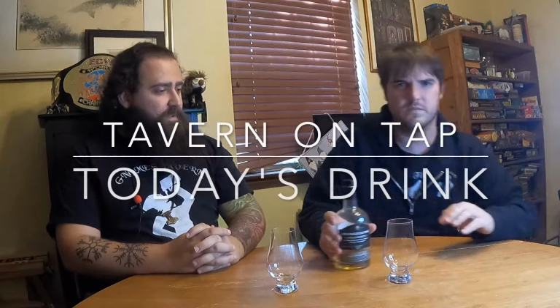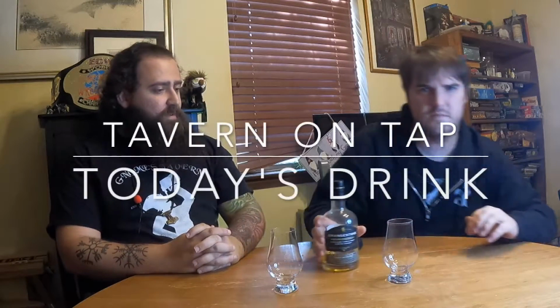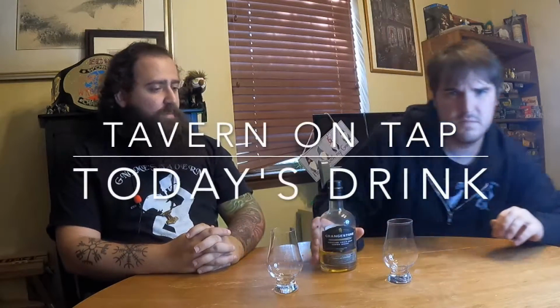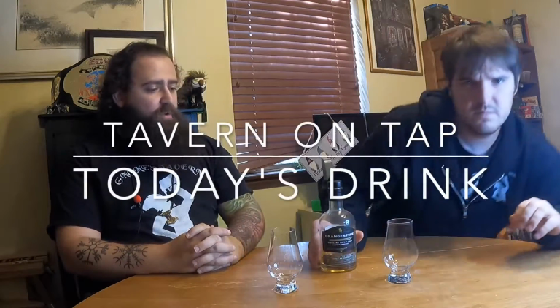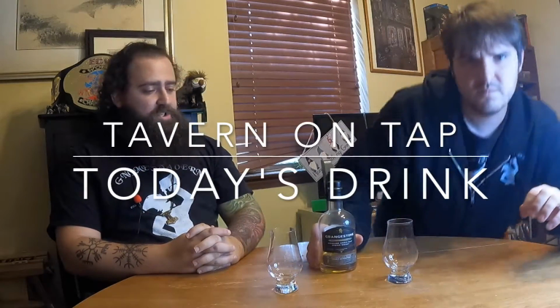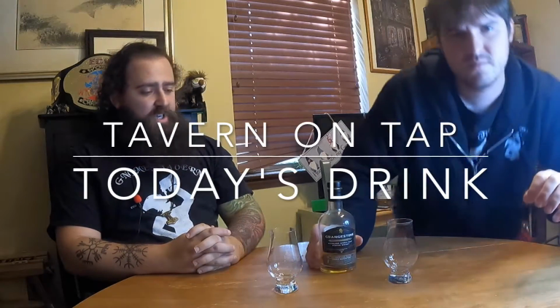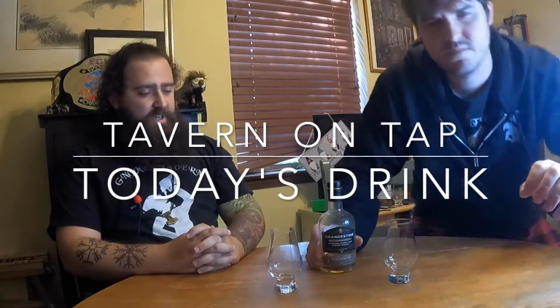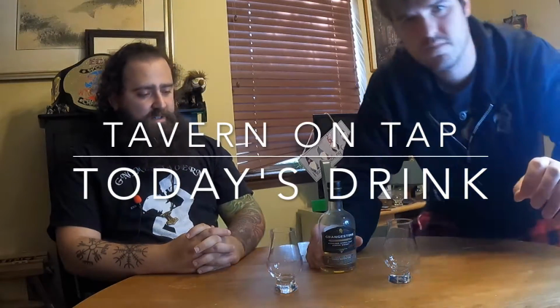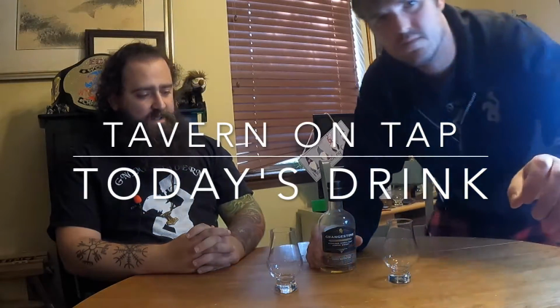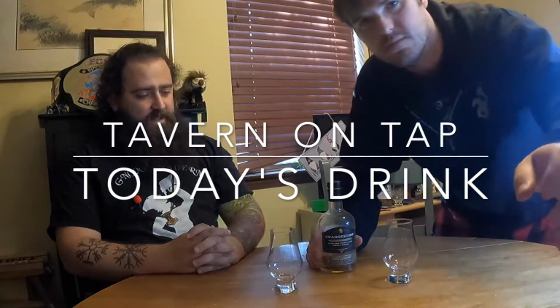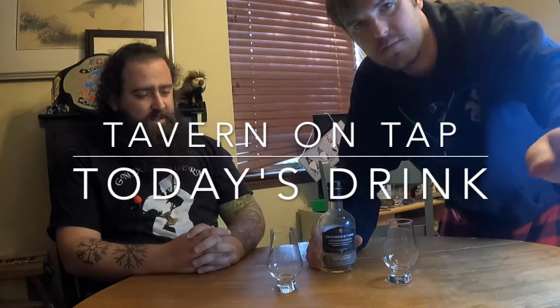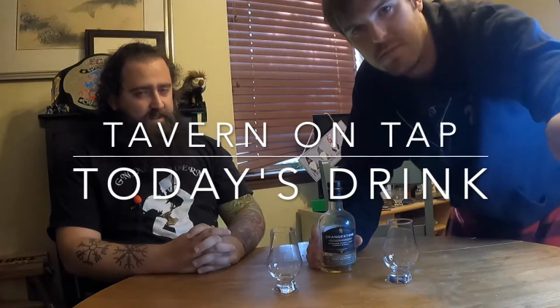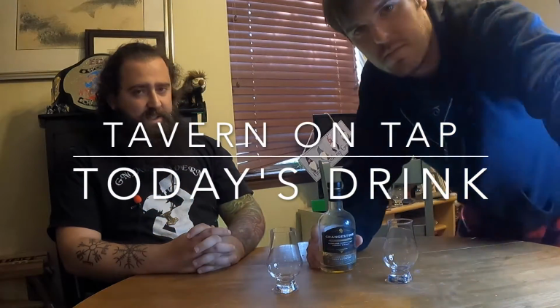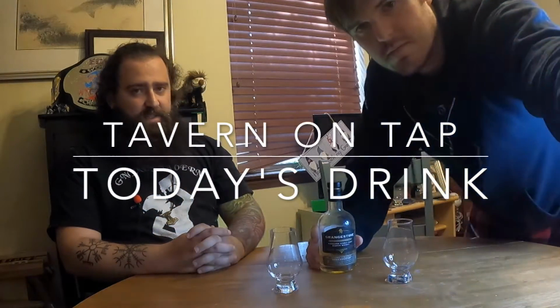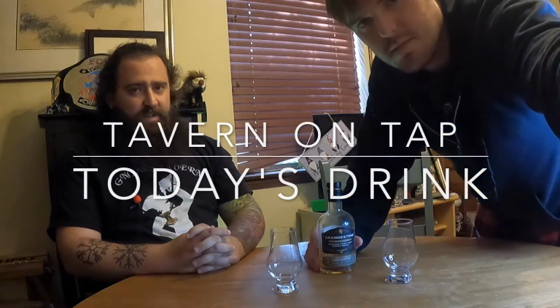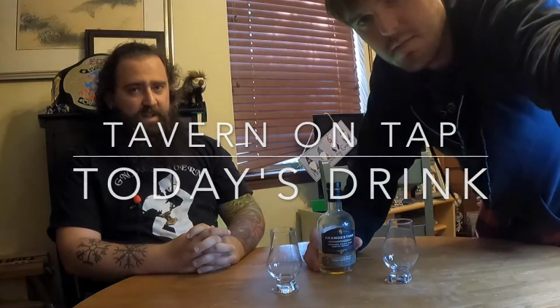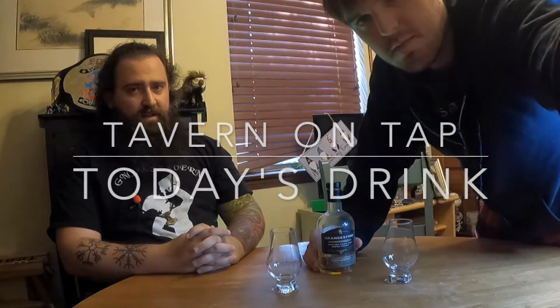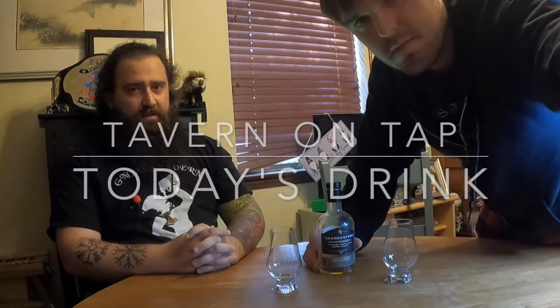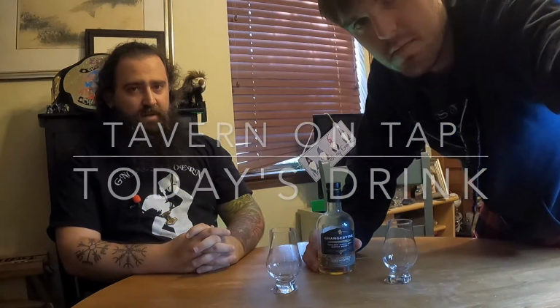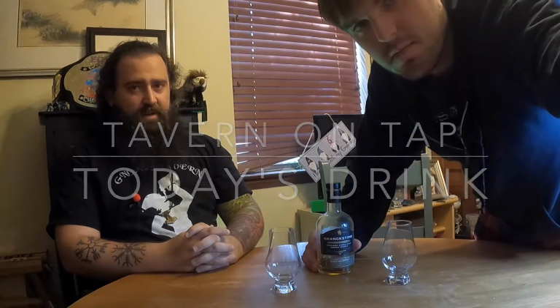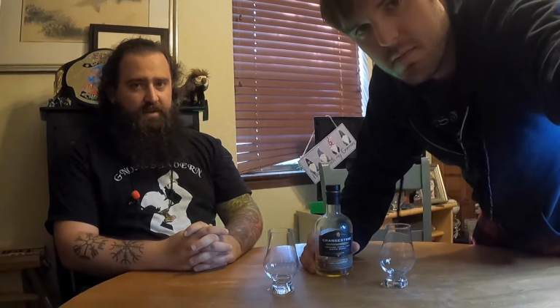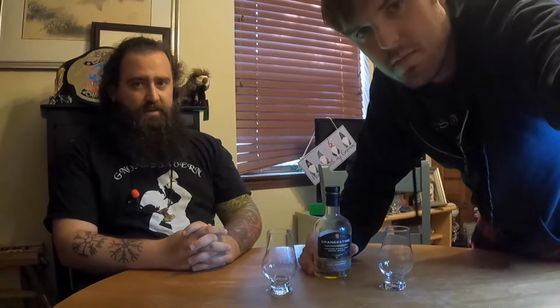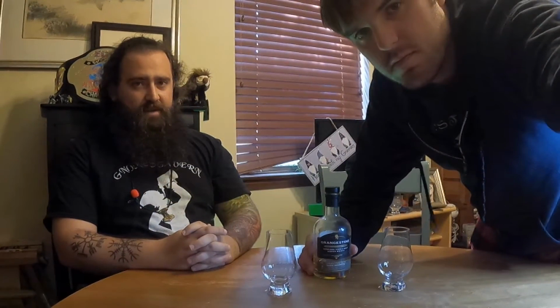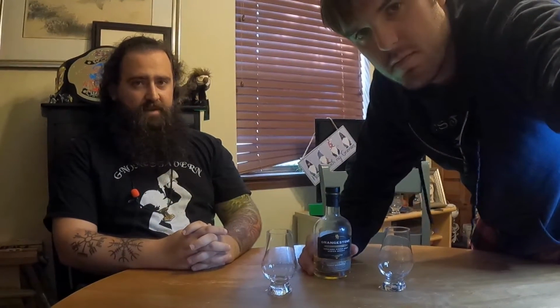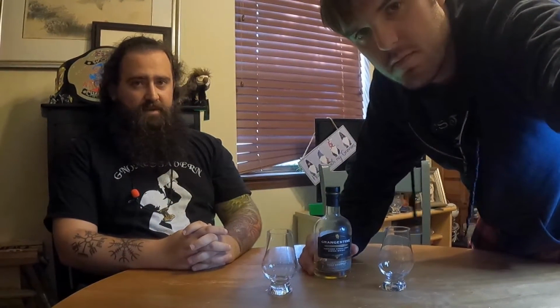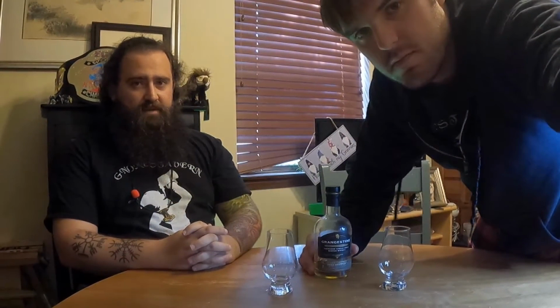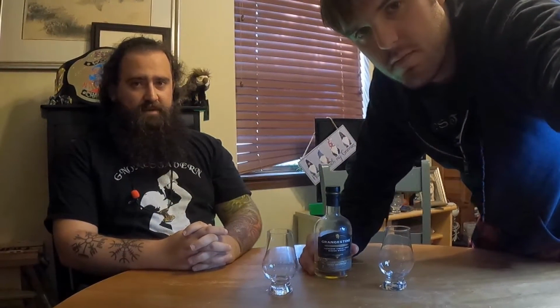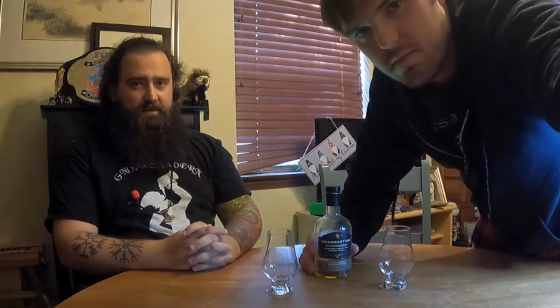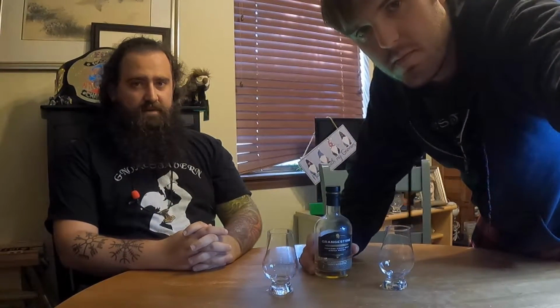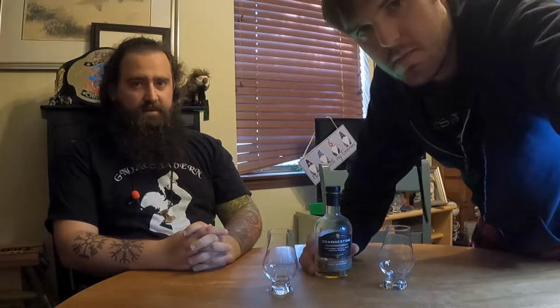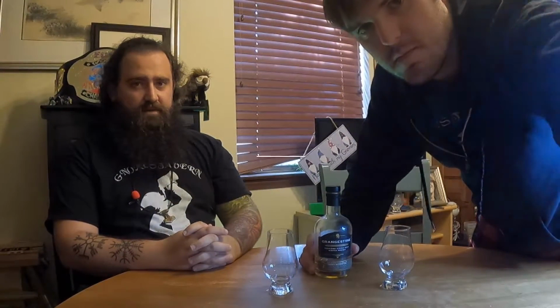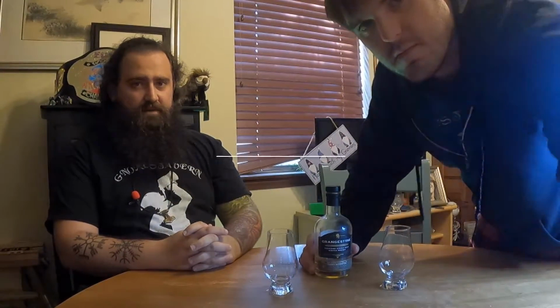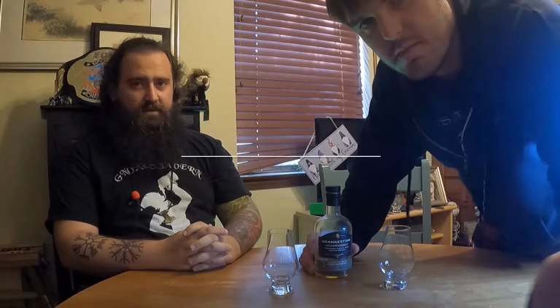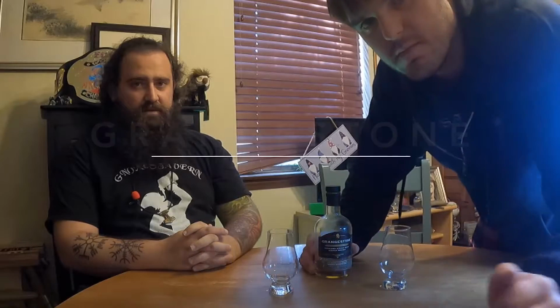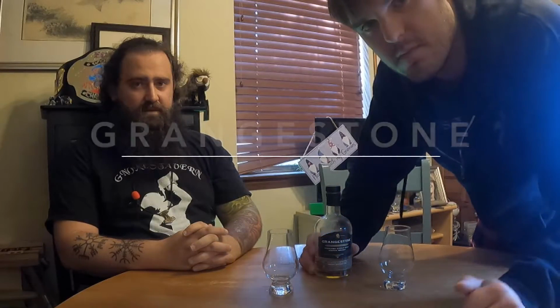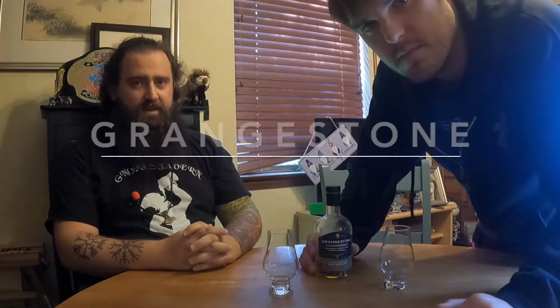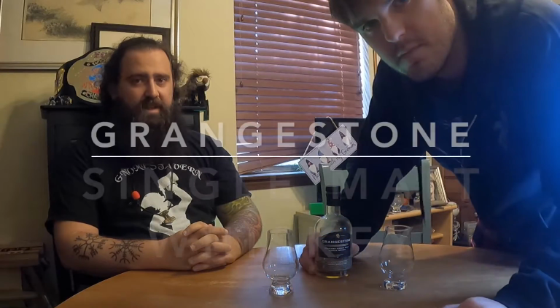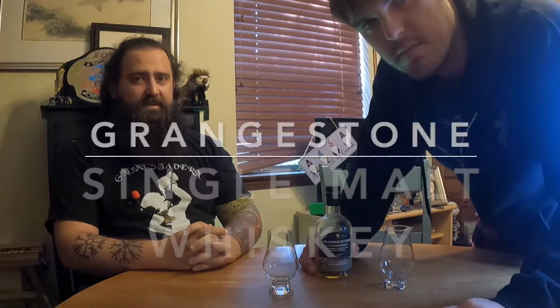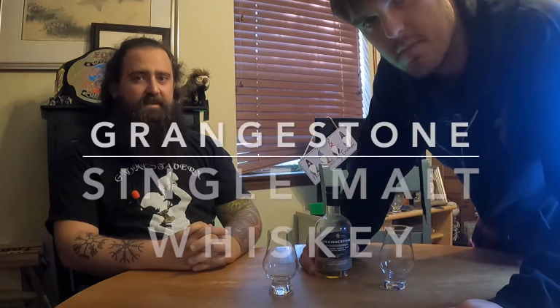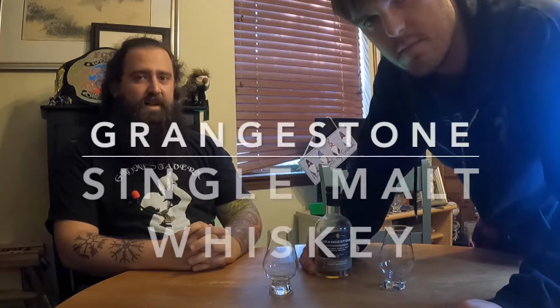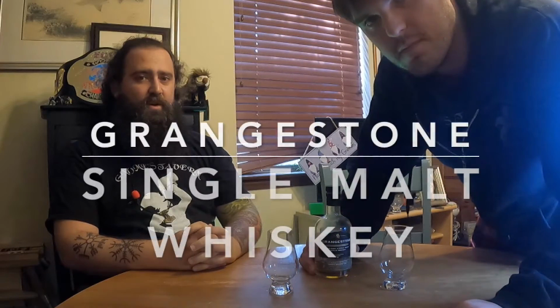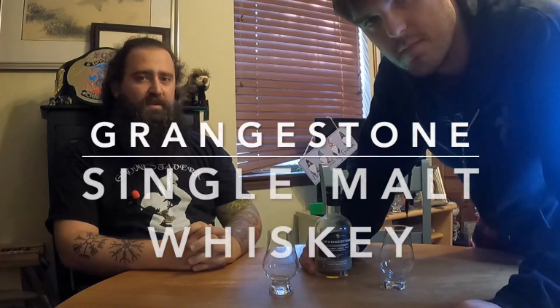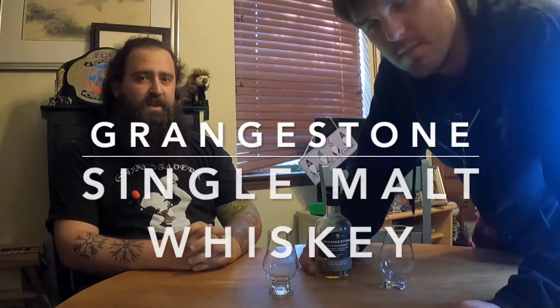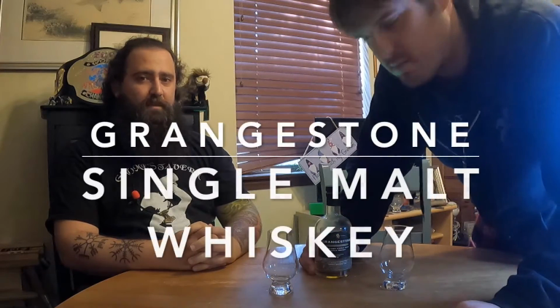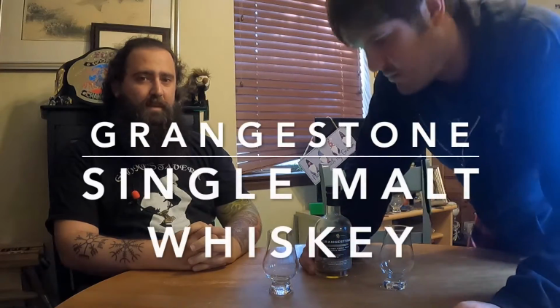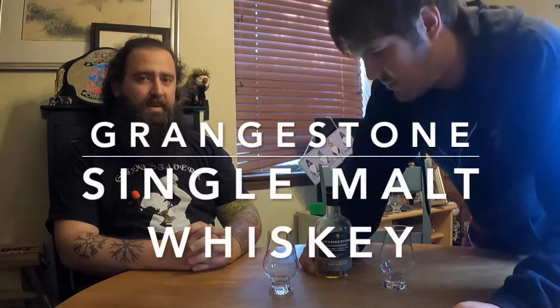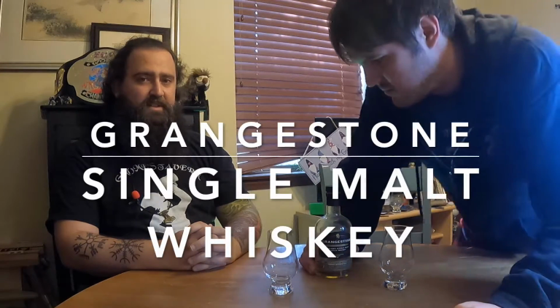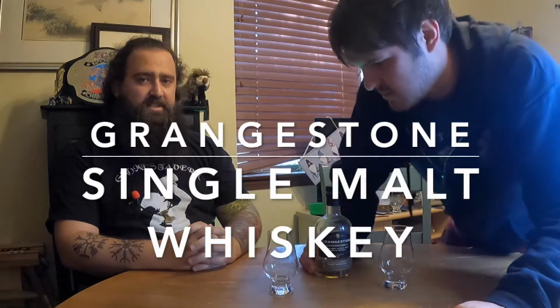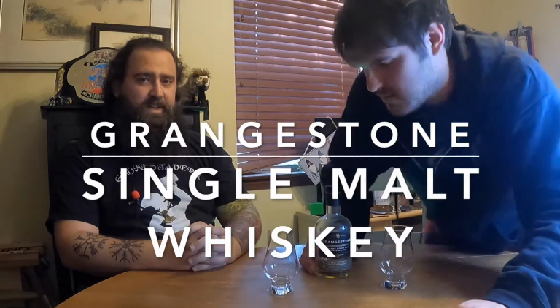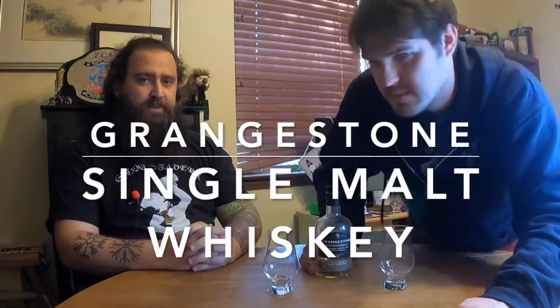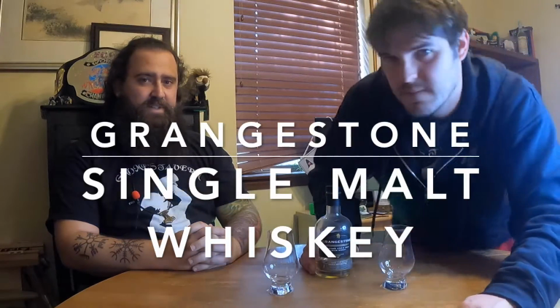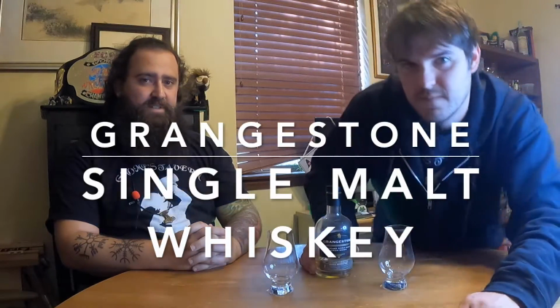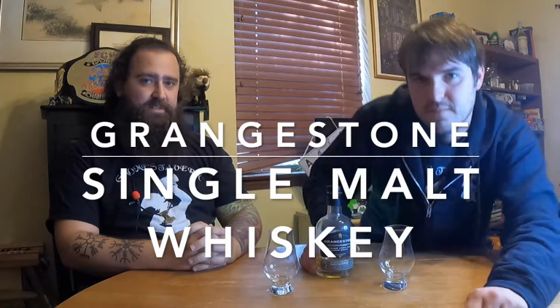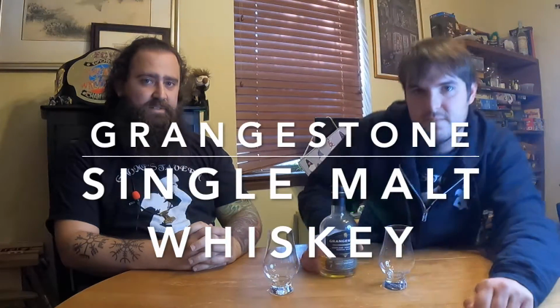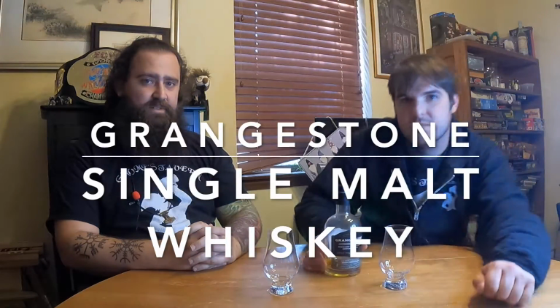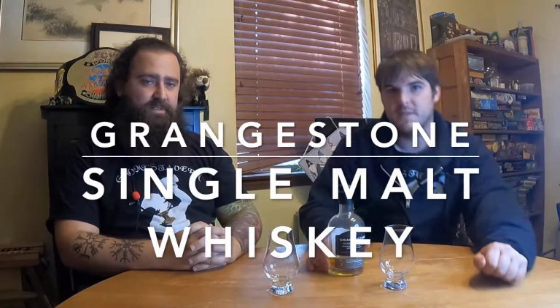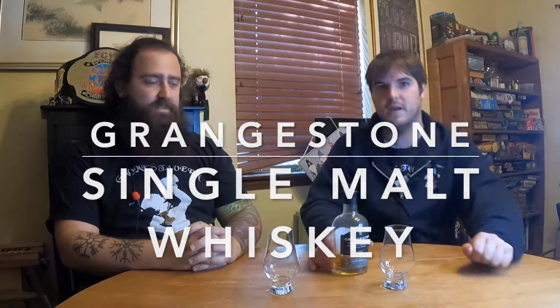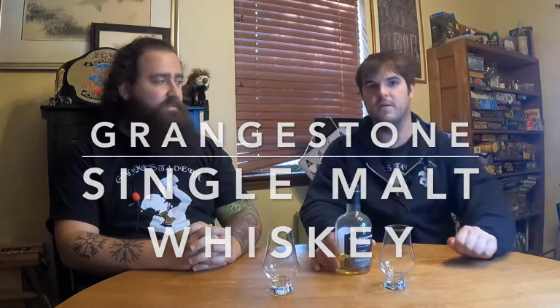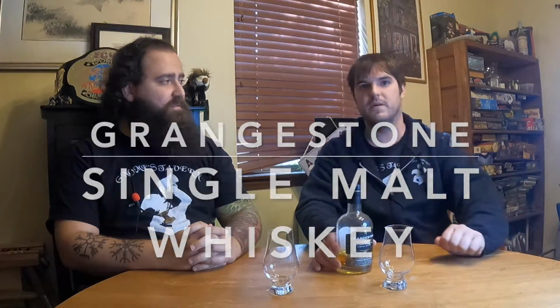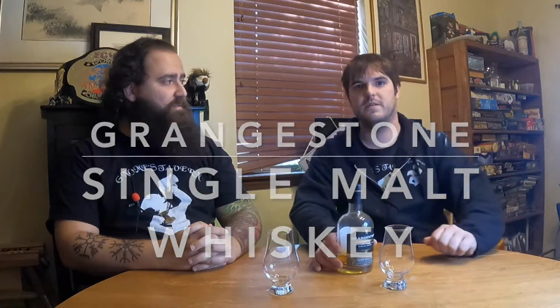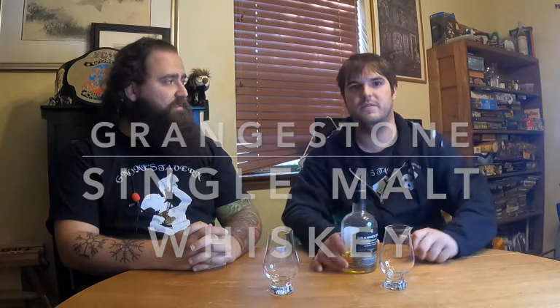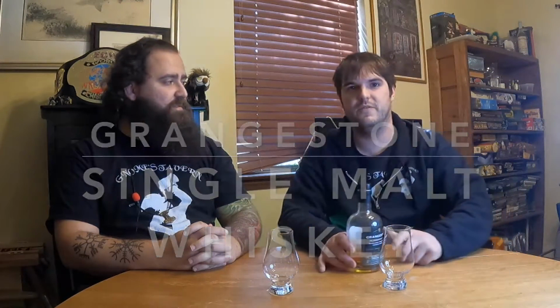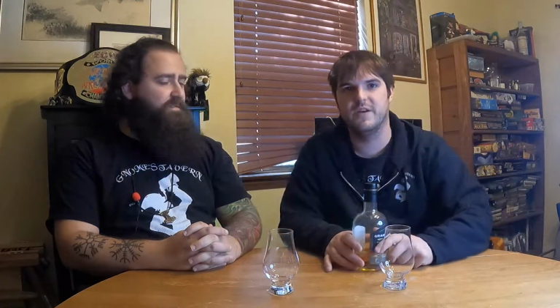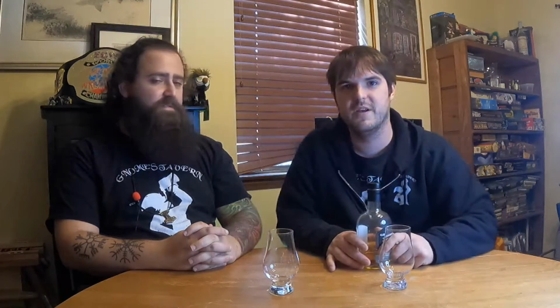Are we doing a pour shot in the video, or are we doing a... Oh, that whole video might be a little sideways. That's fine.